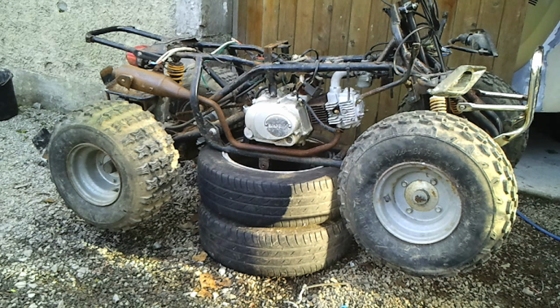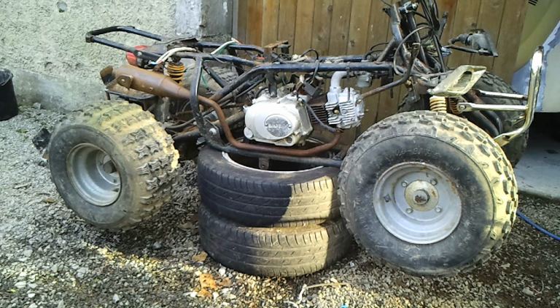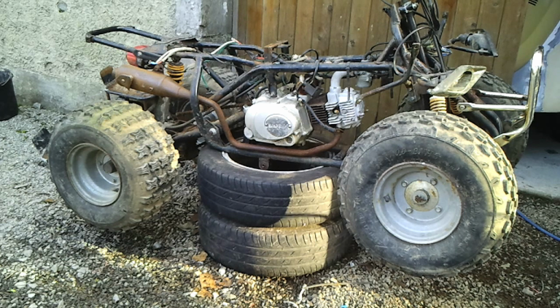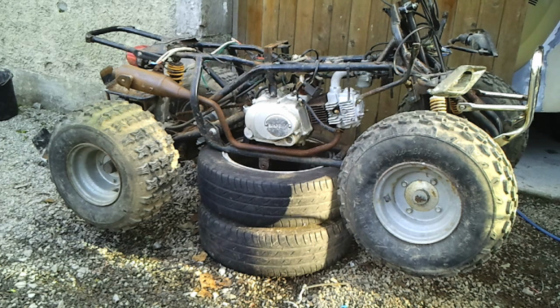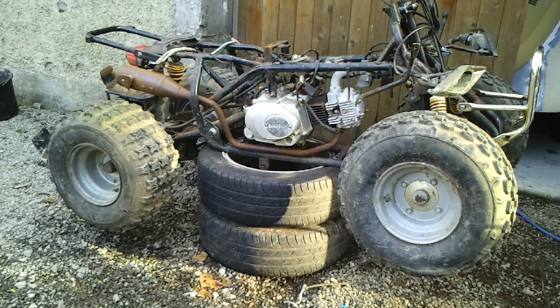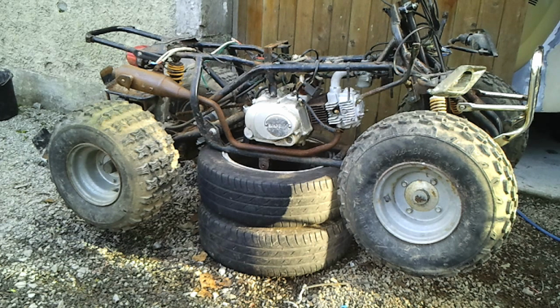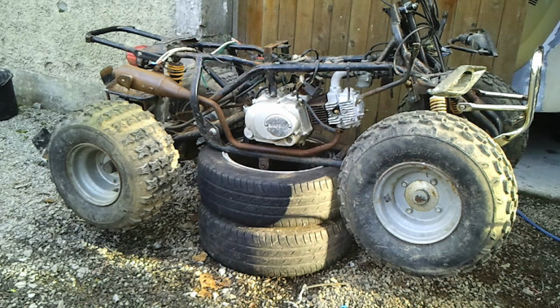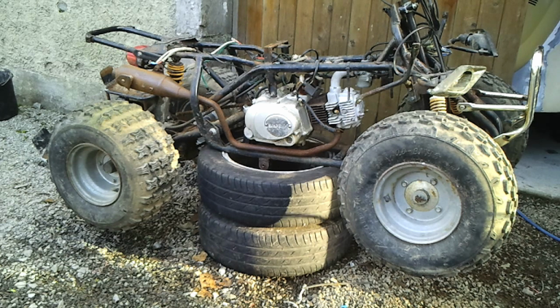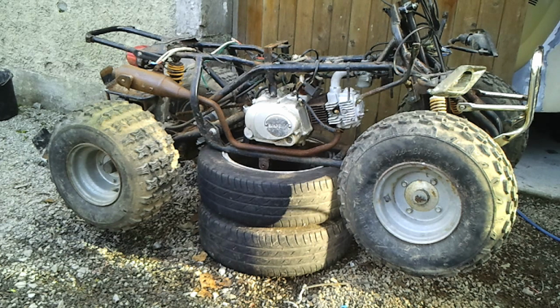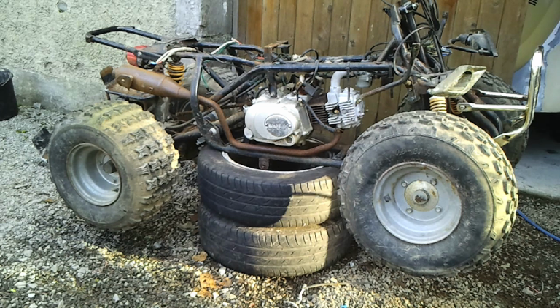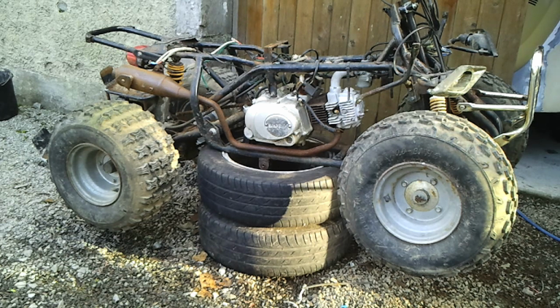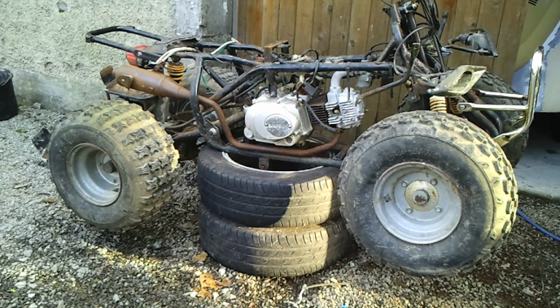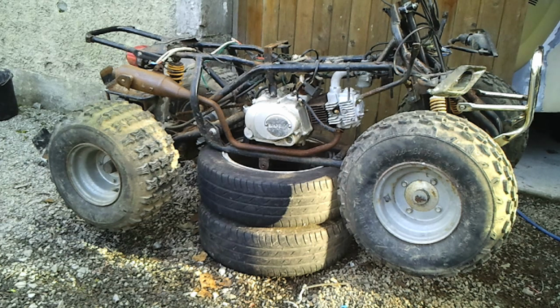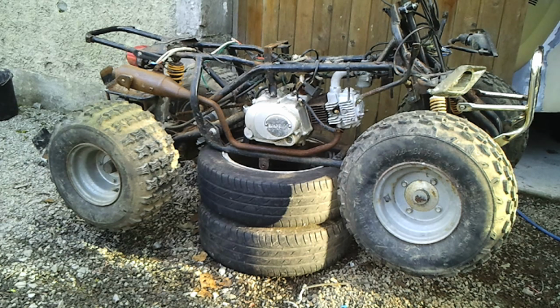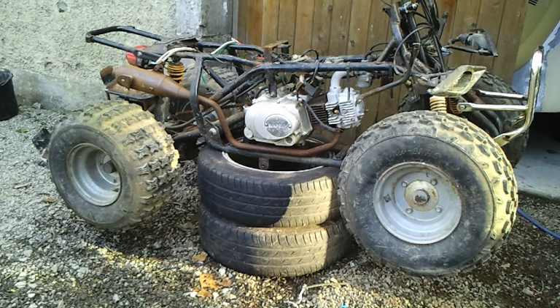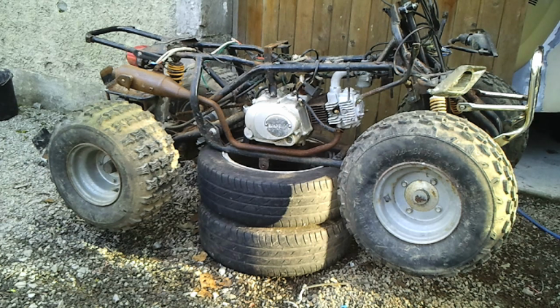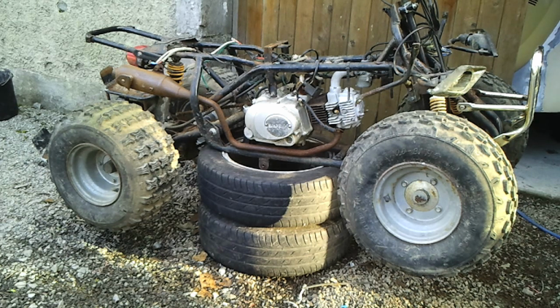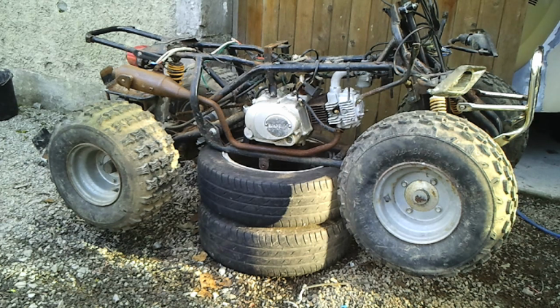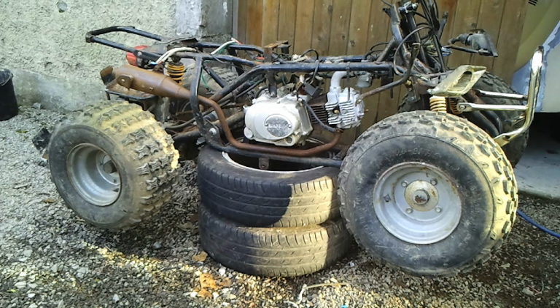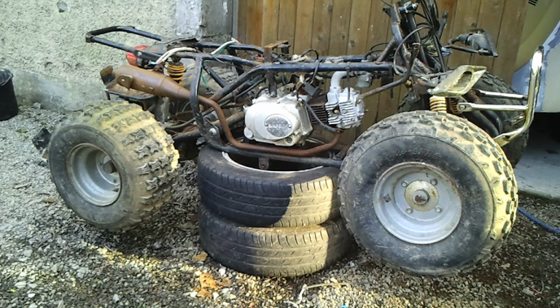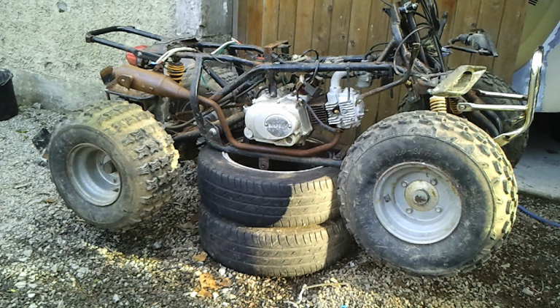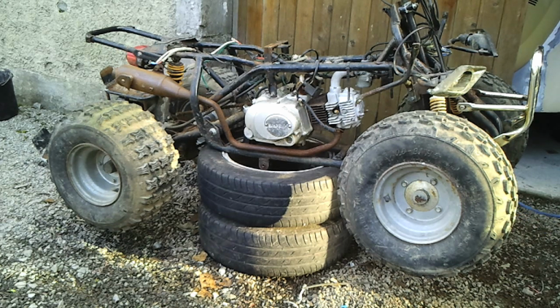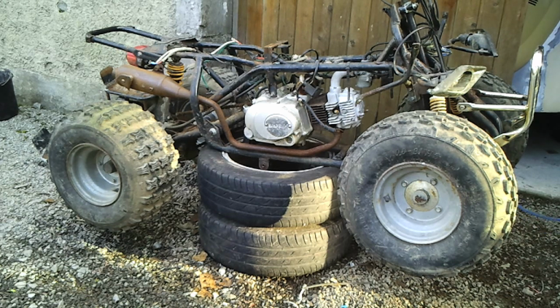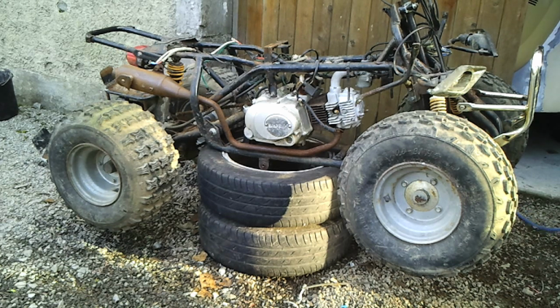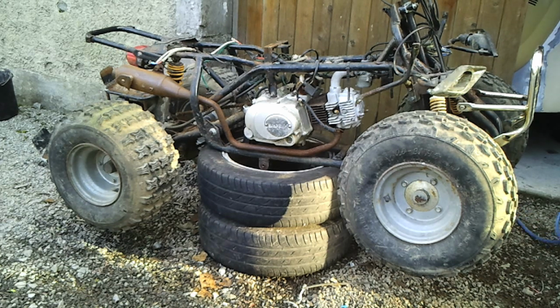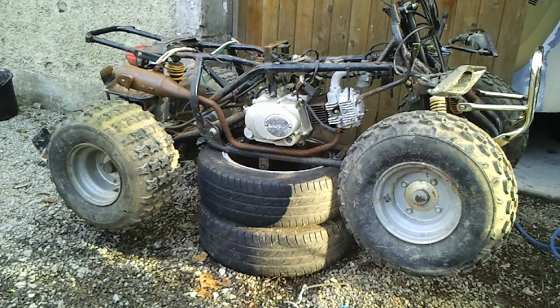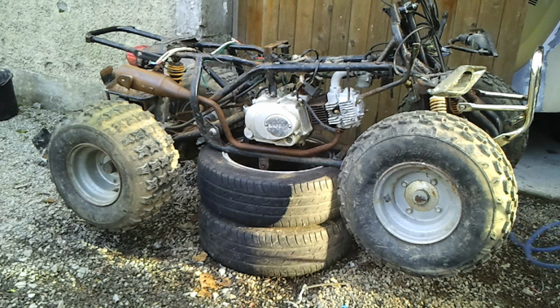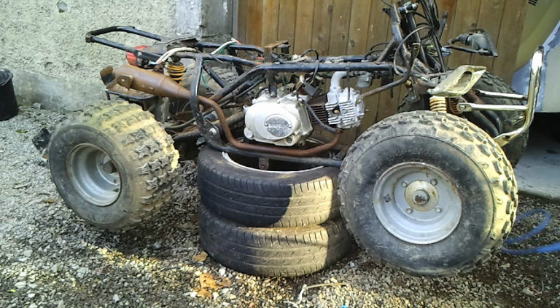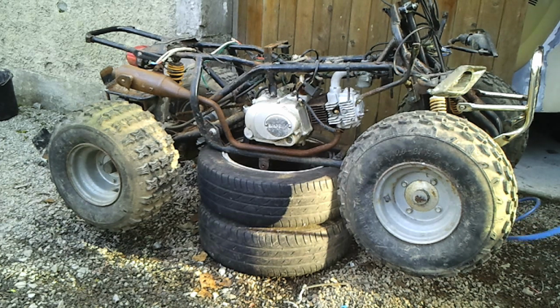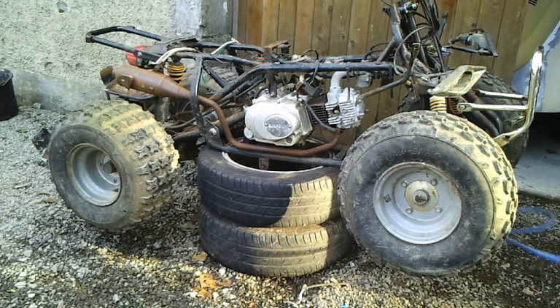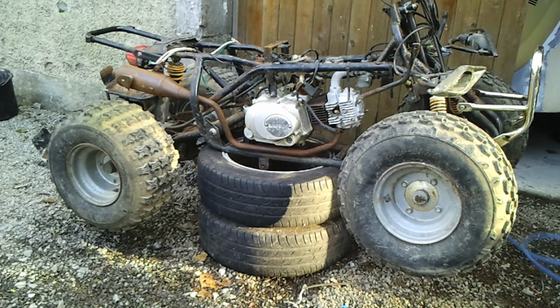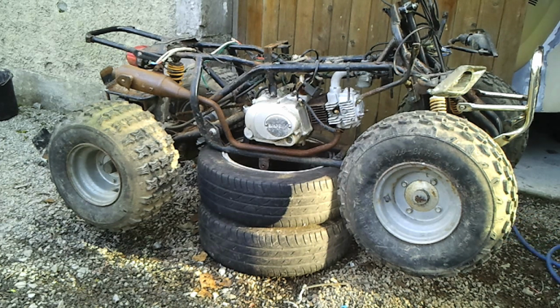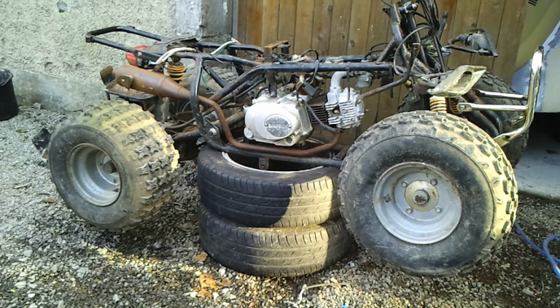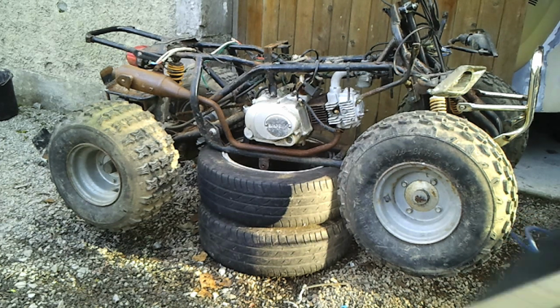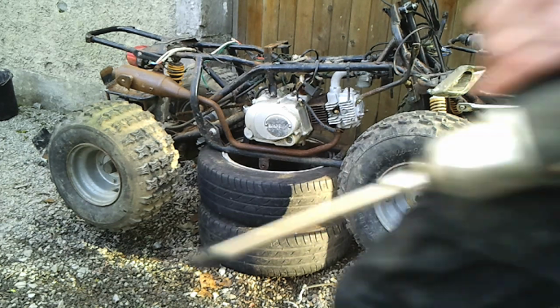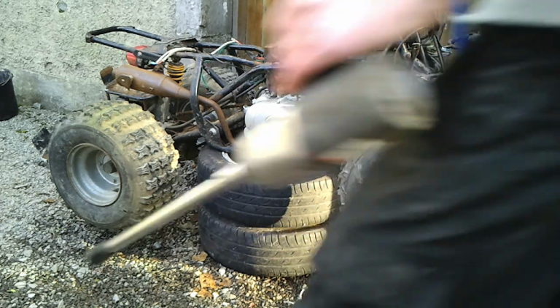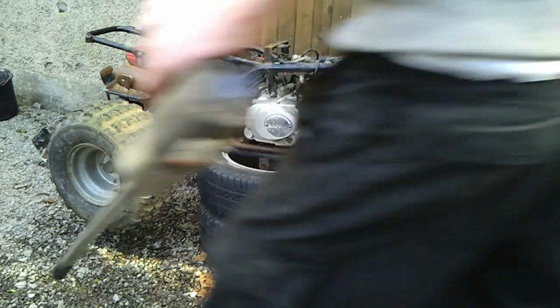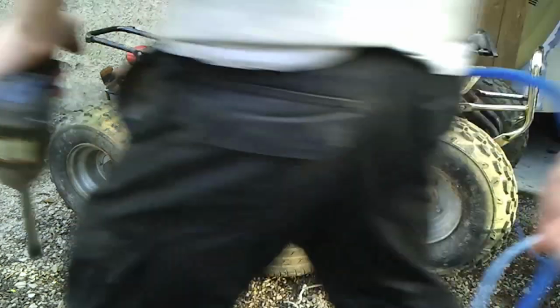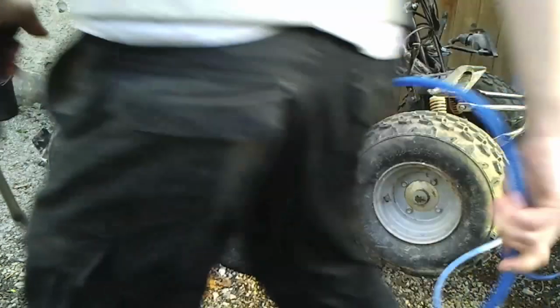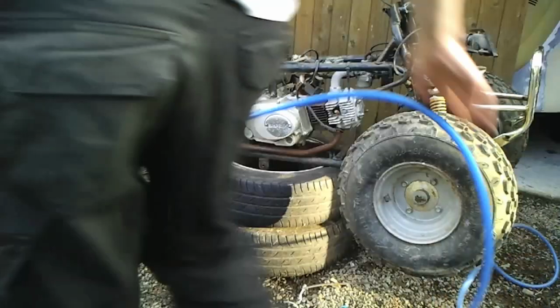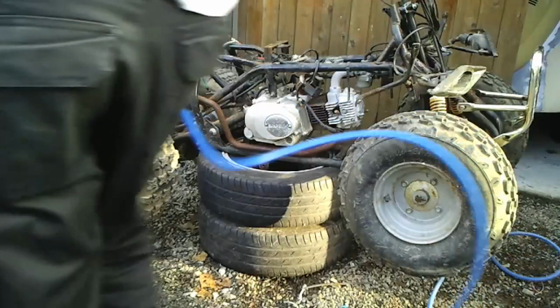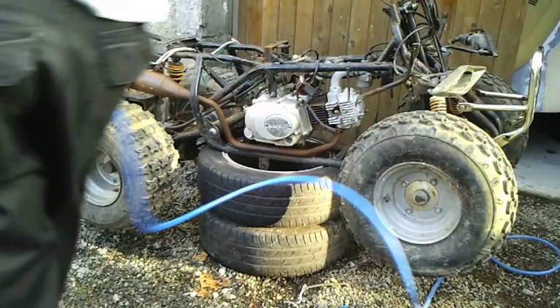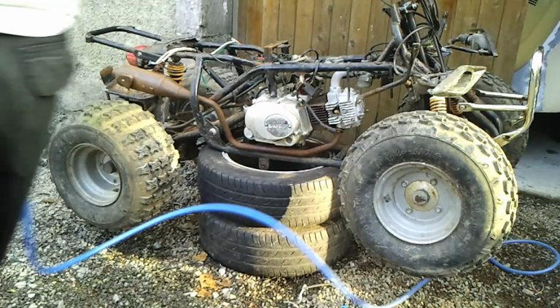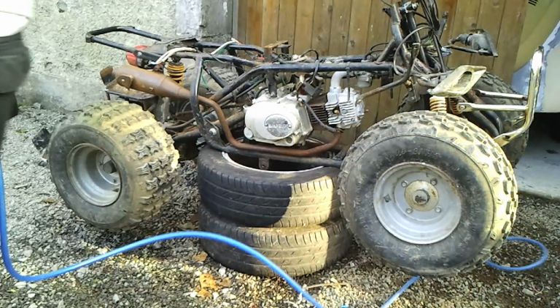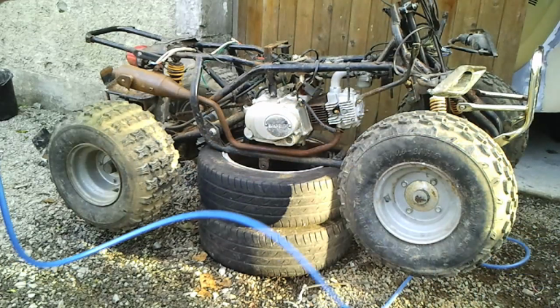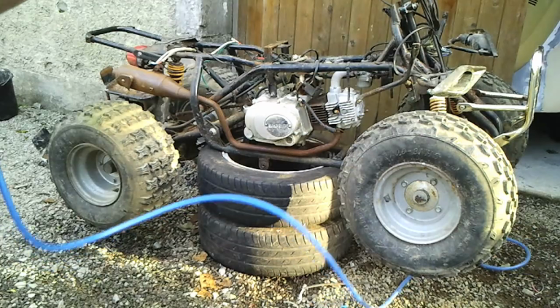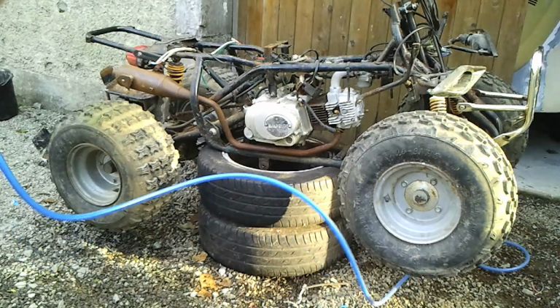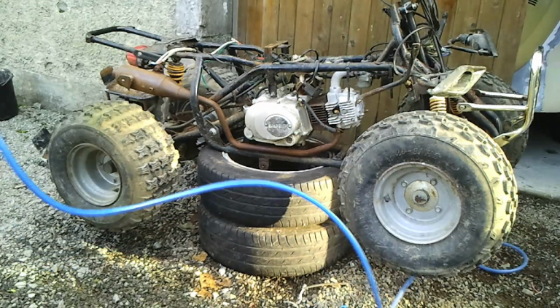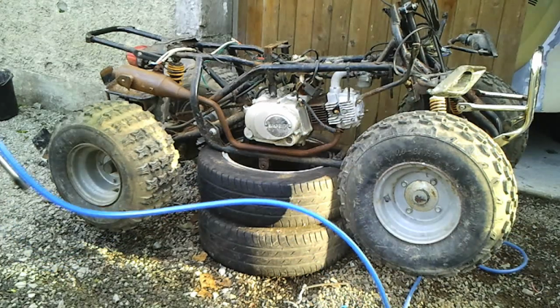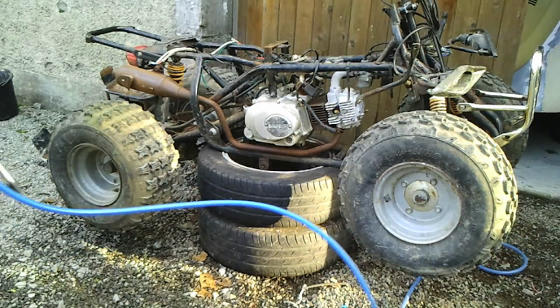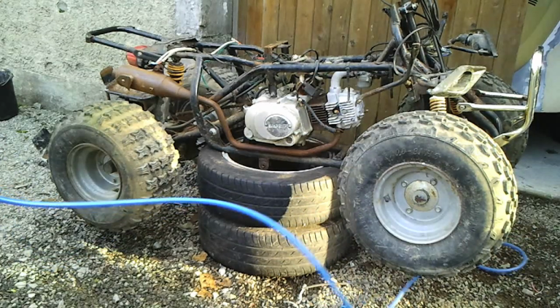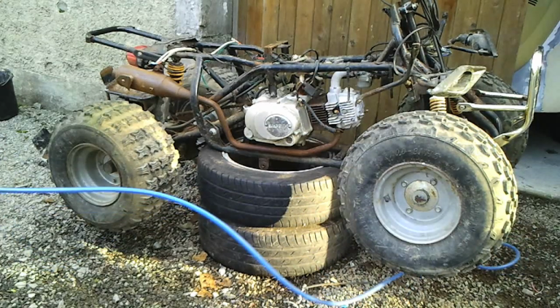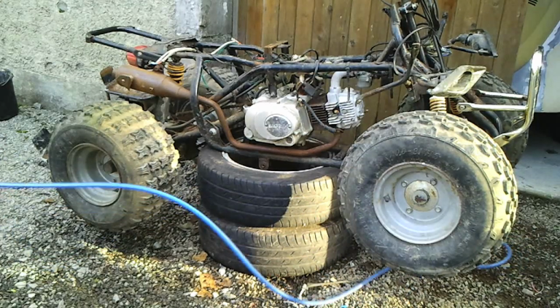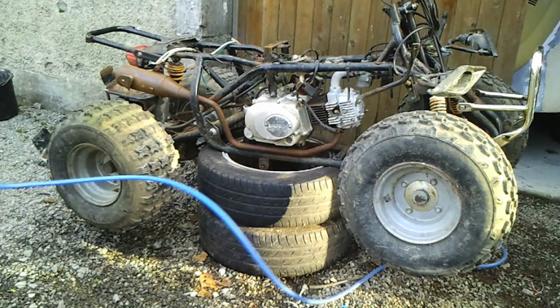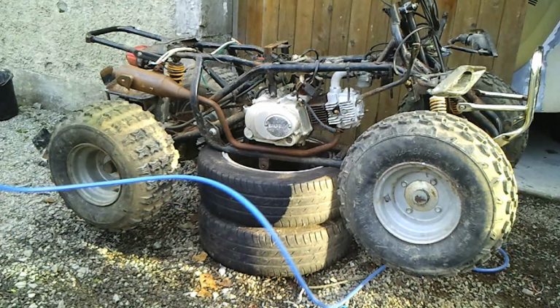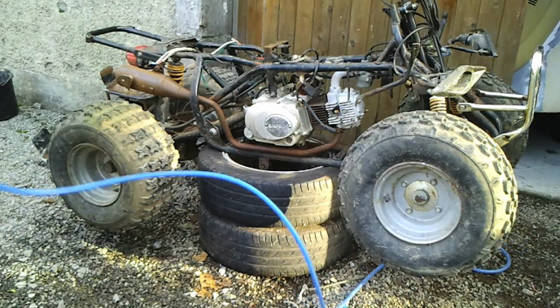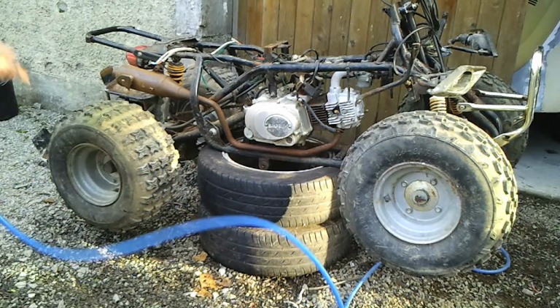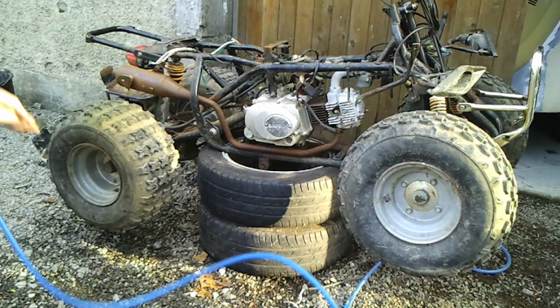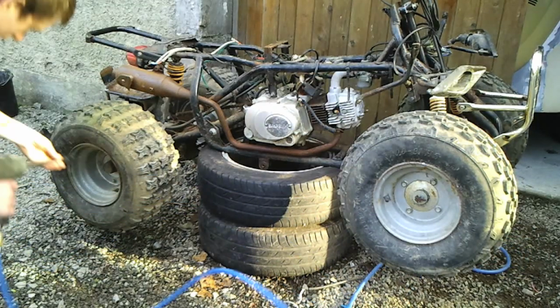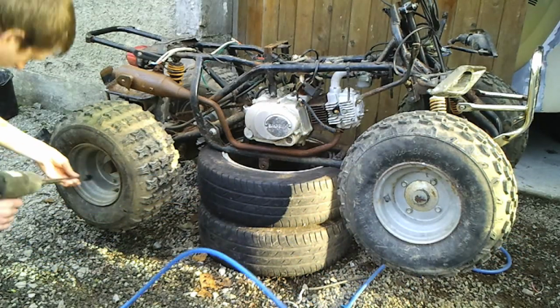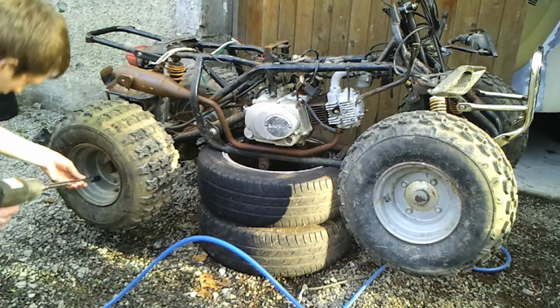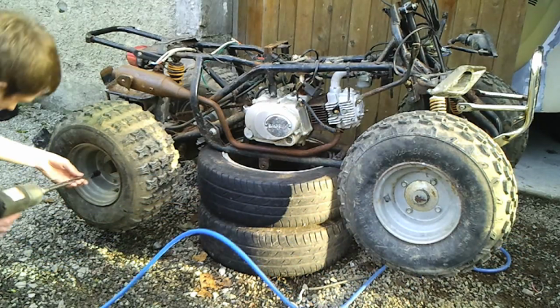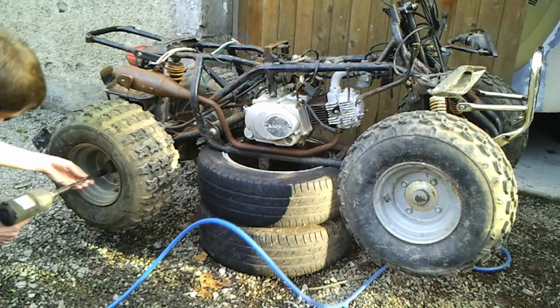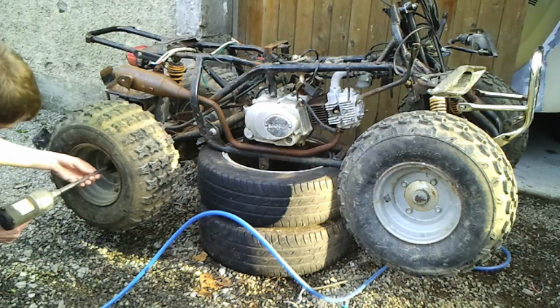I've got it up on 2 tires now so we can take off the 4 wheels. These are 13mm bolts again.